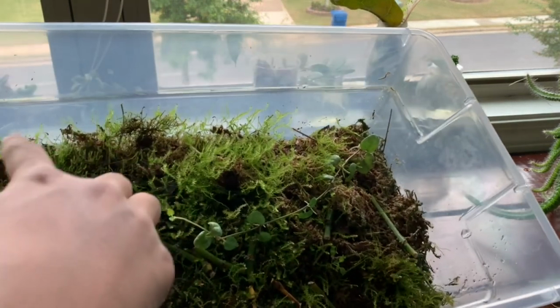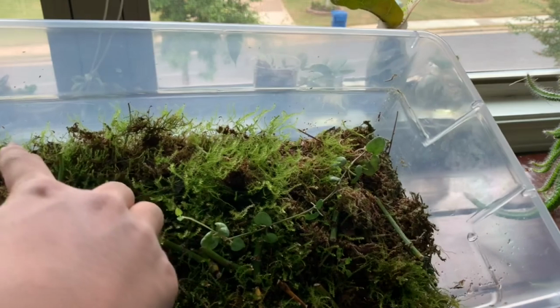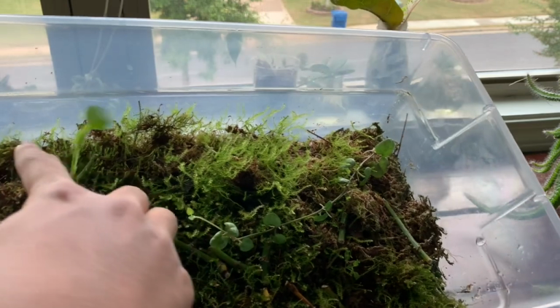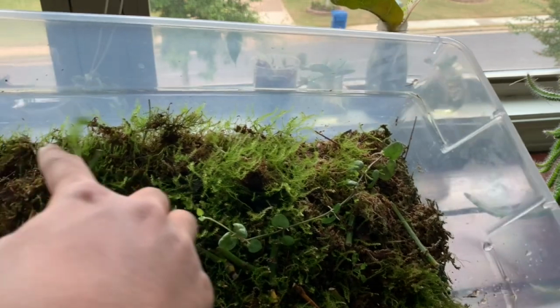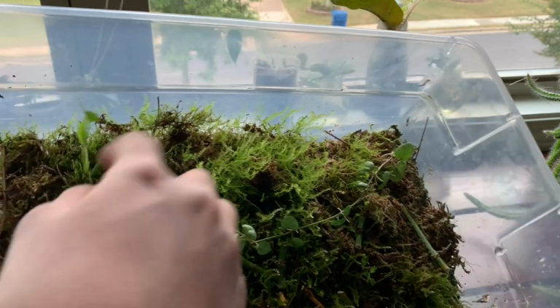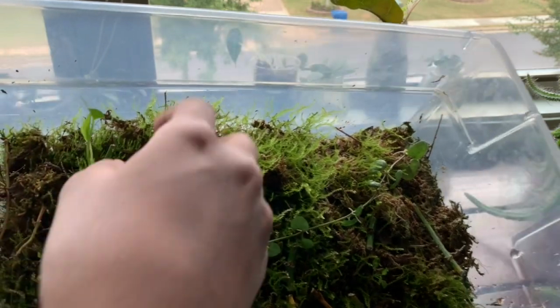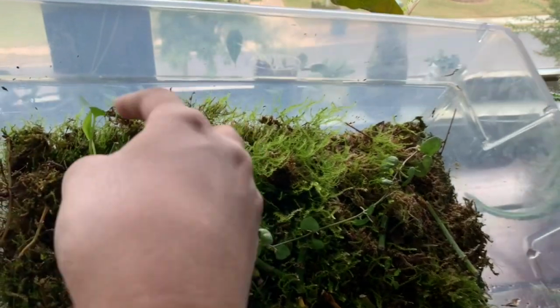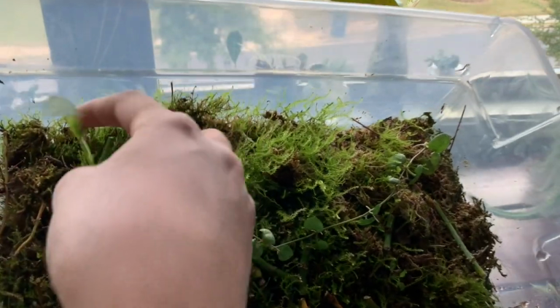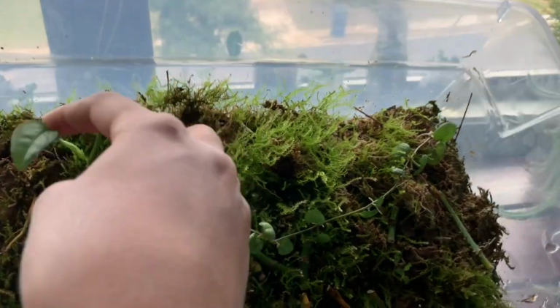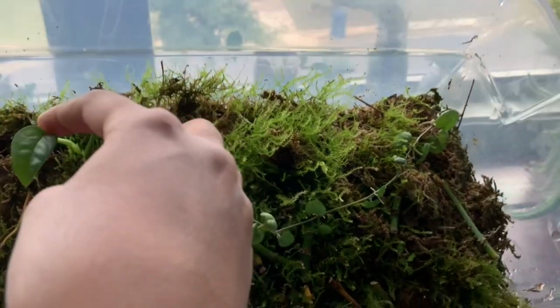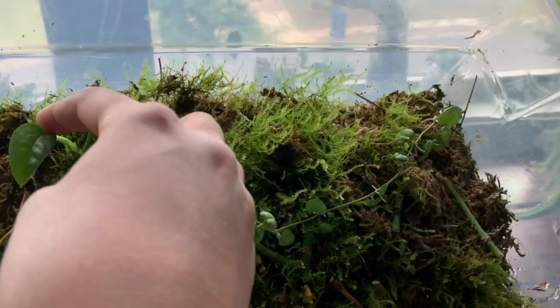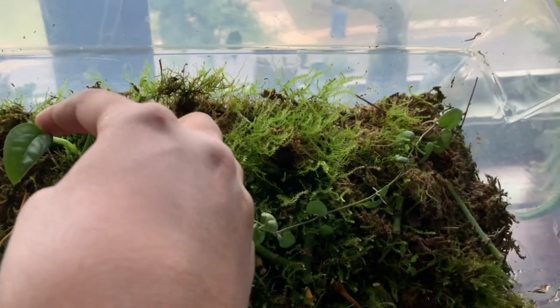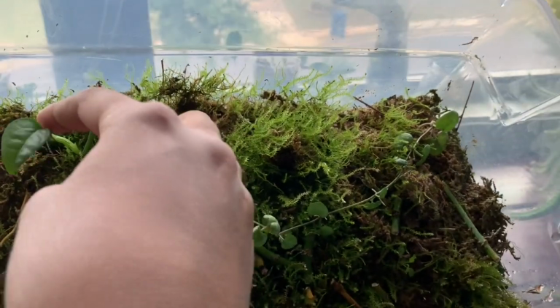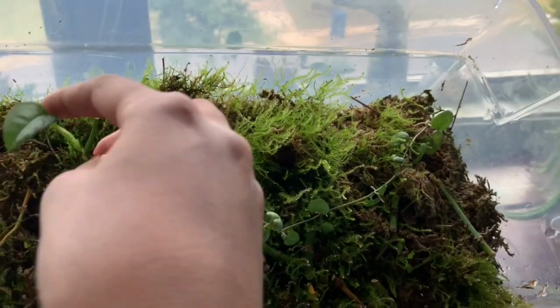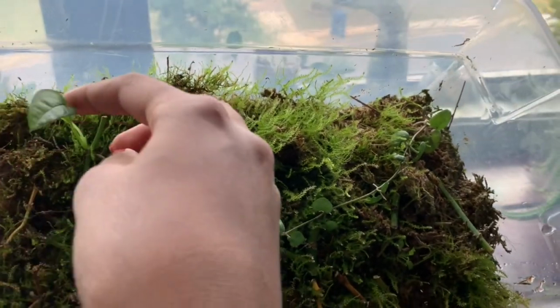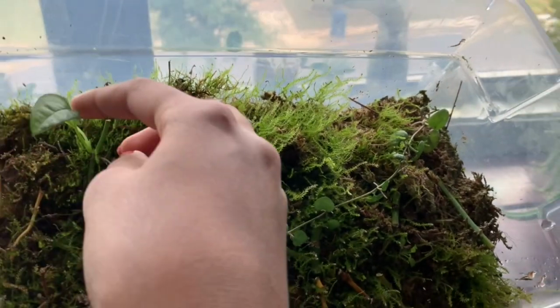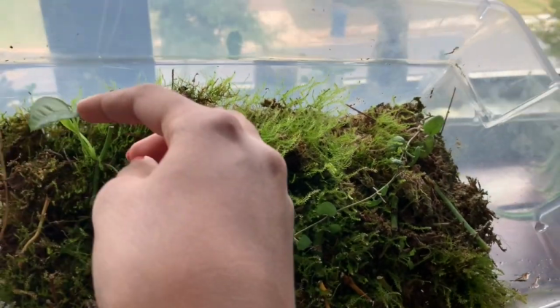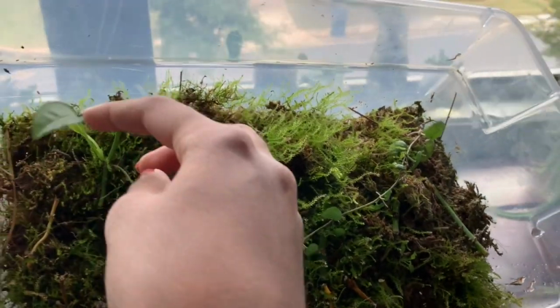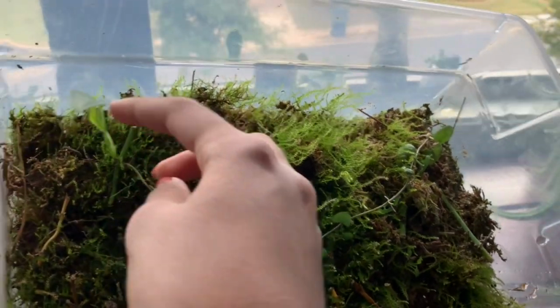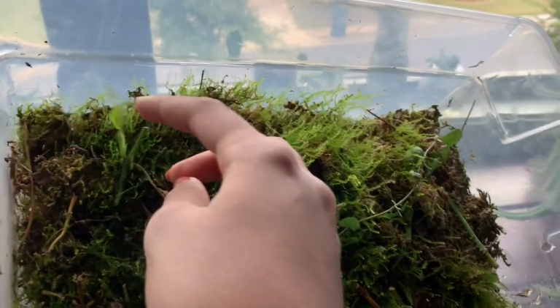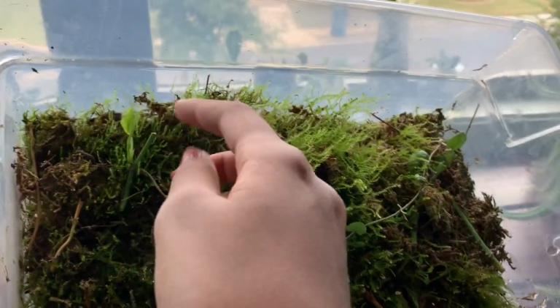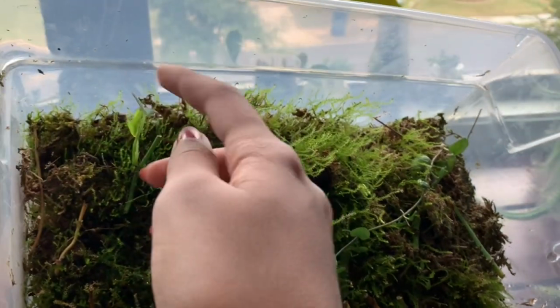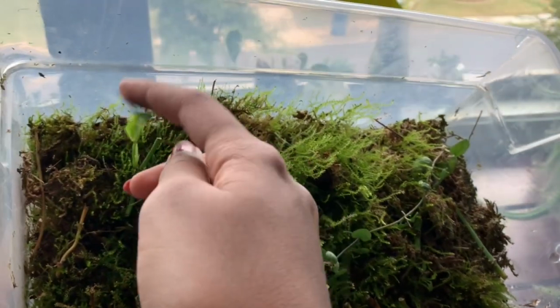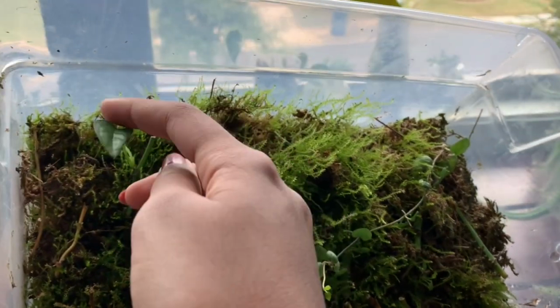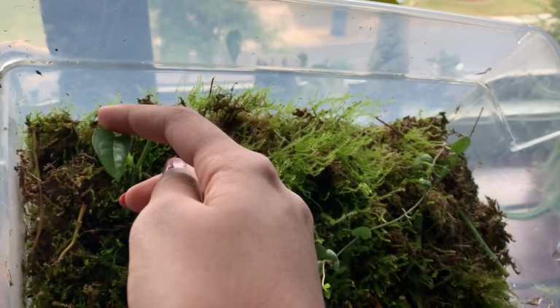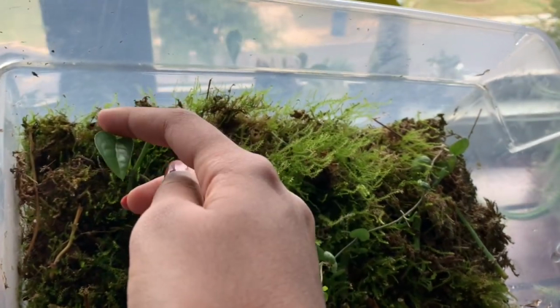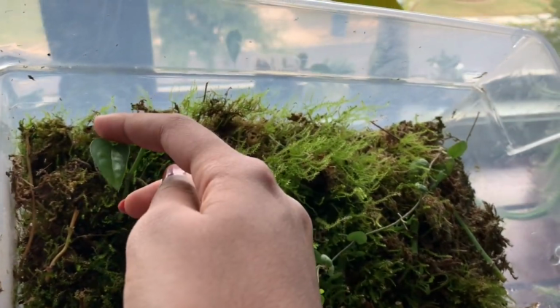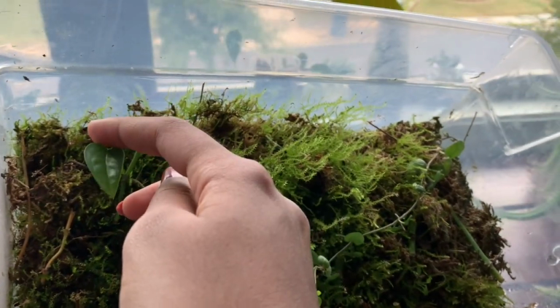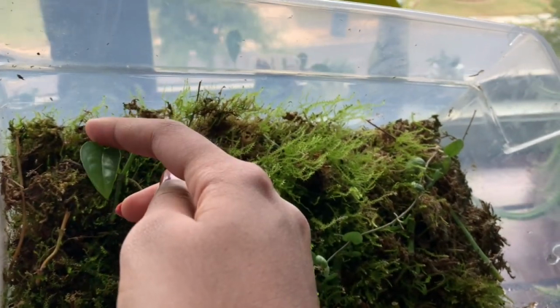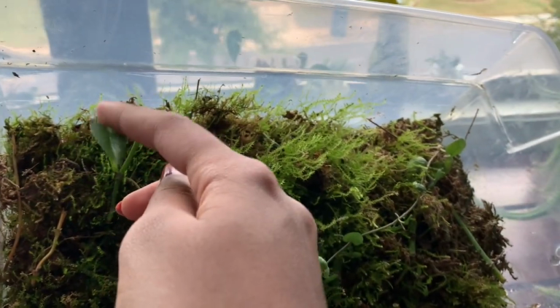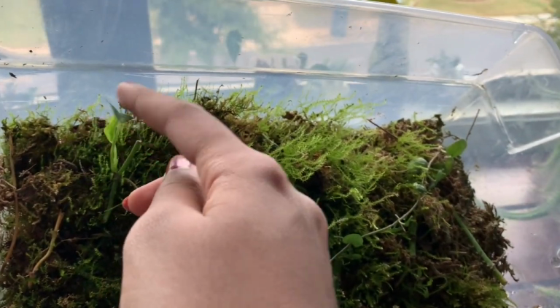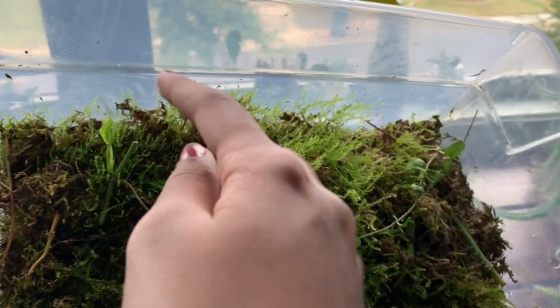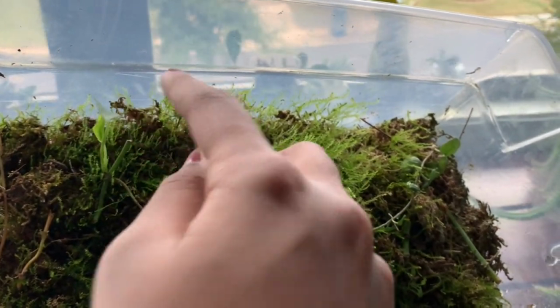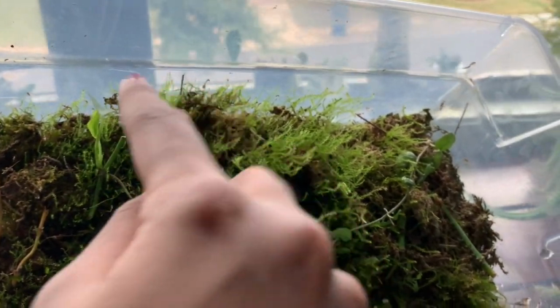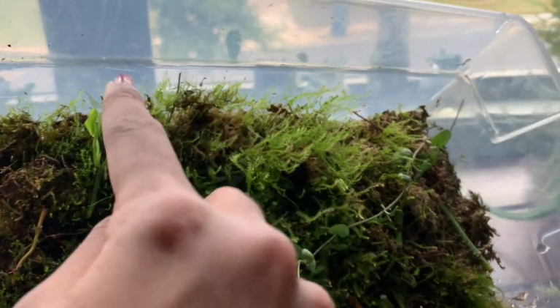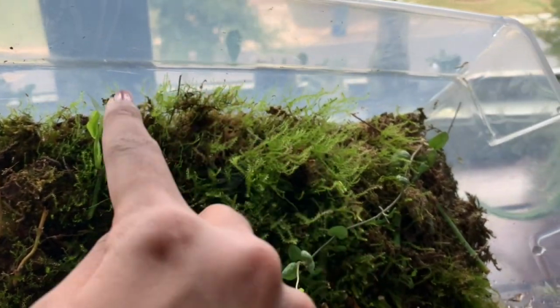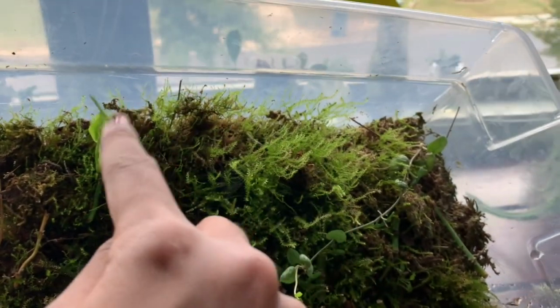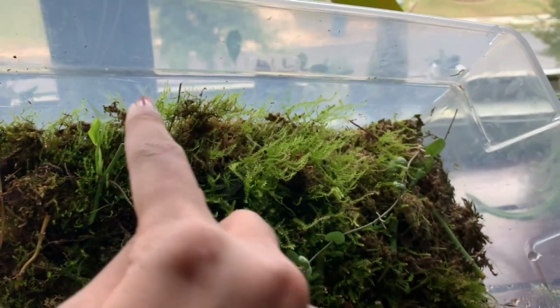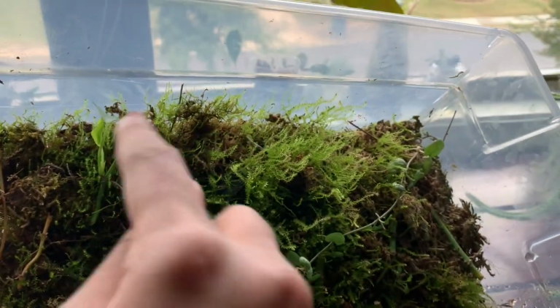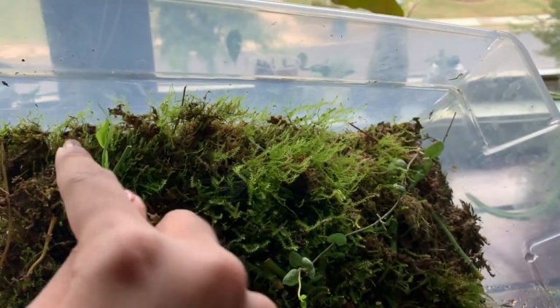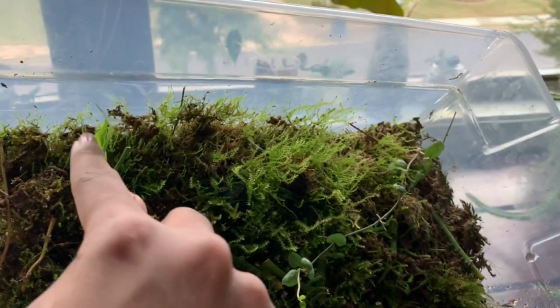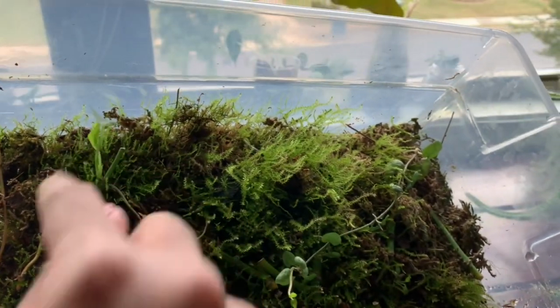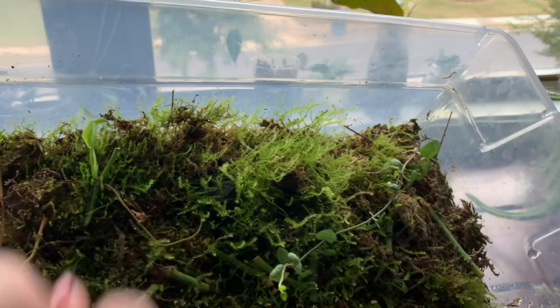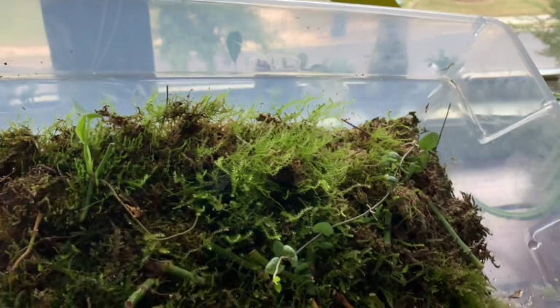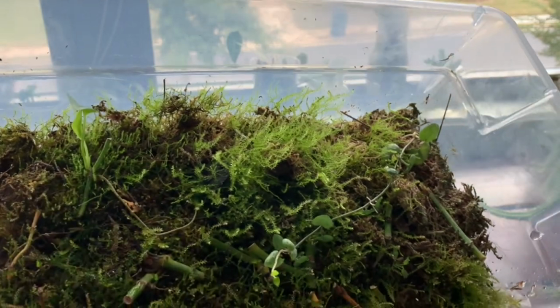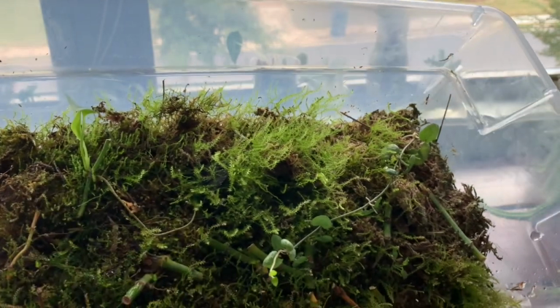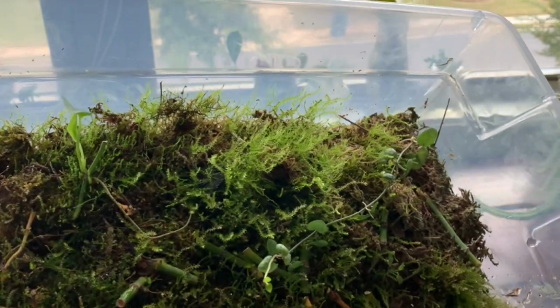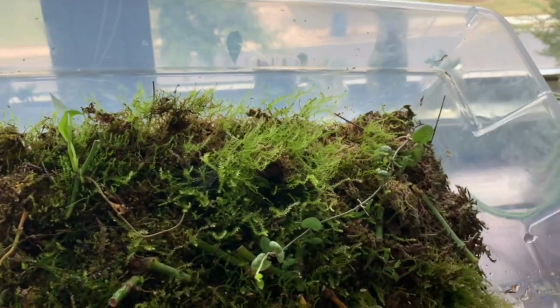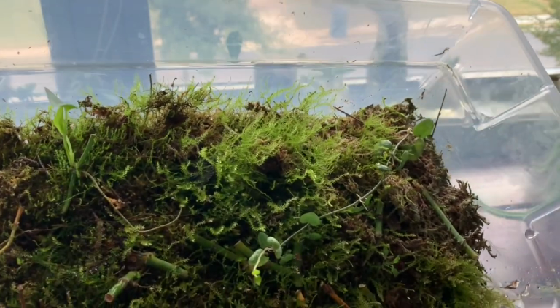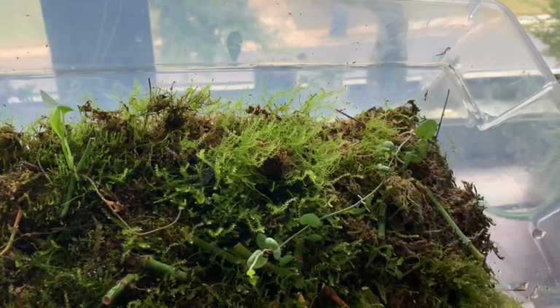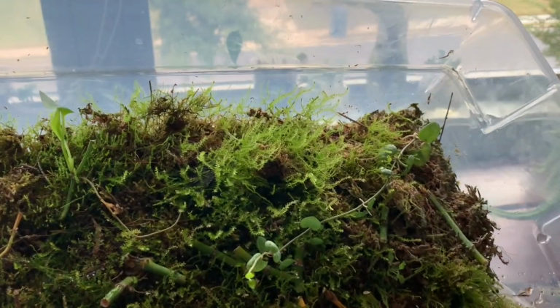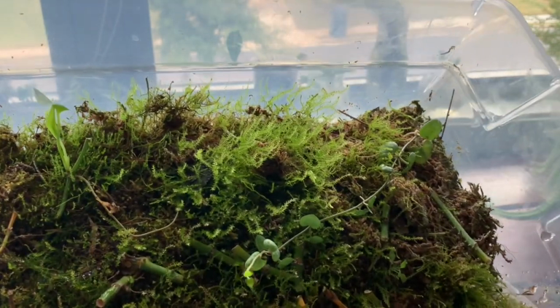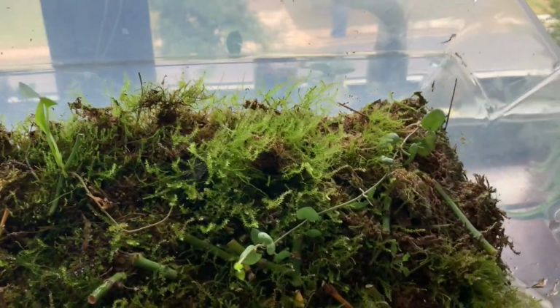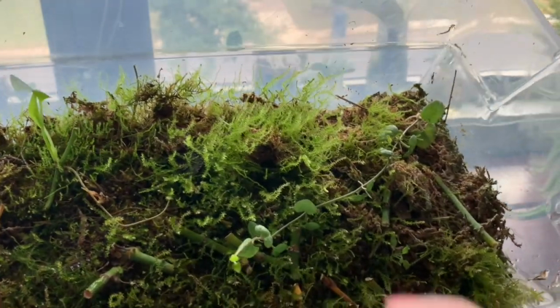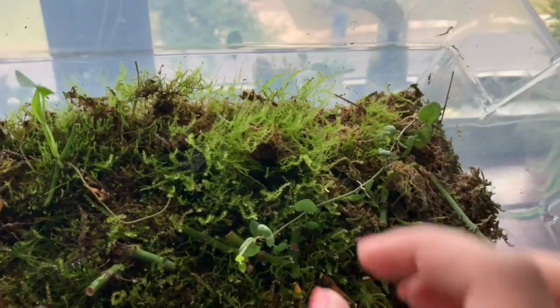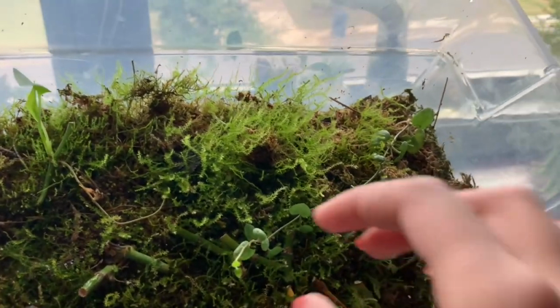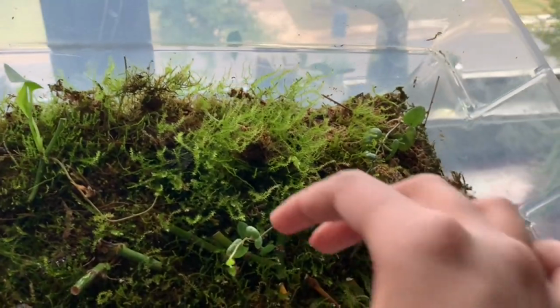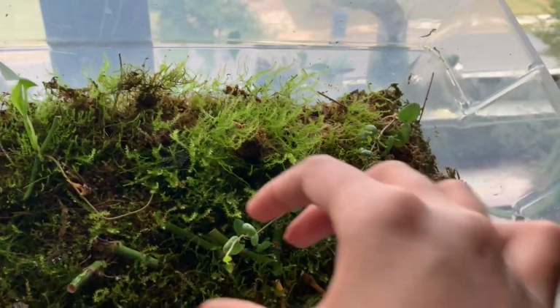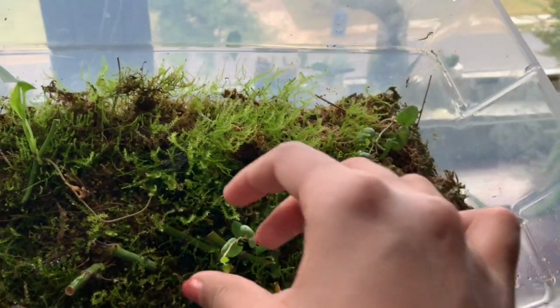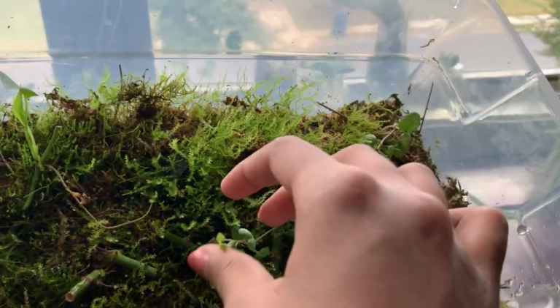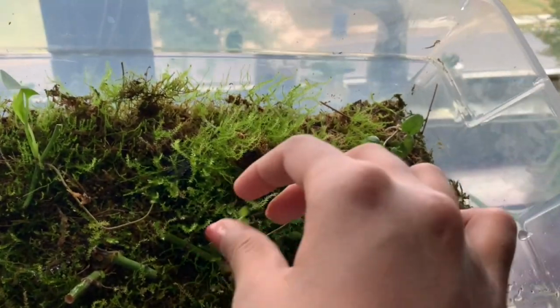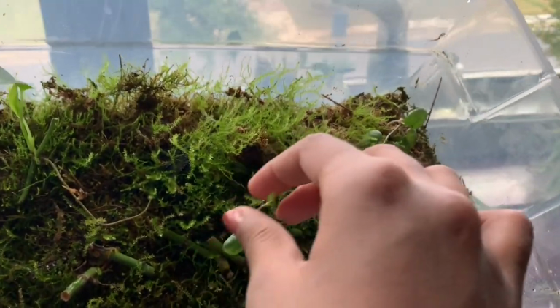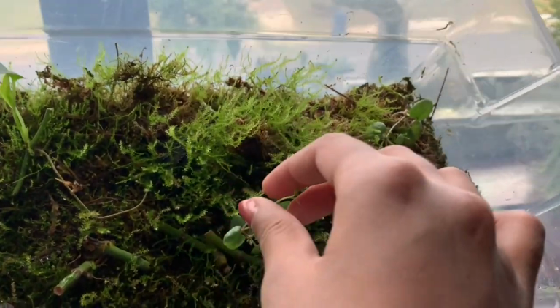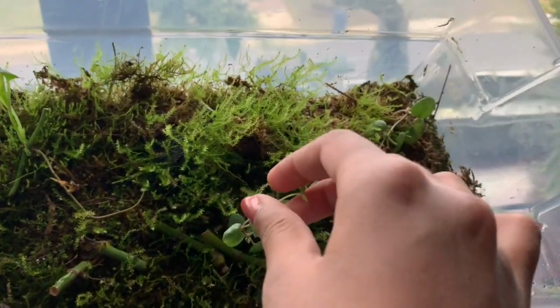Is this Sibu Blue yet? This is a Sibu Blue node cutting that I put in here and now it has two new leaves. It's awesome.